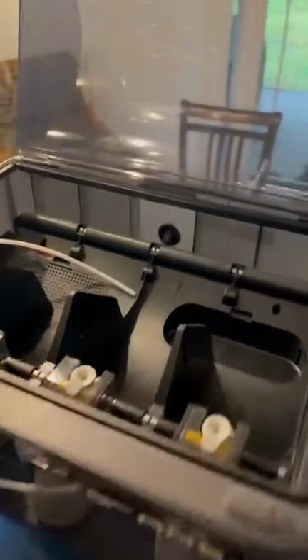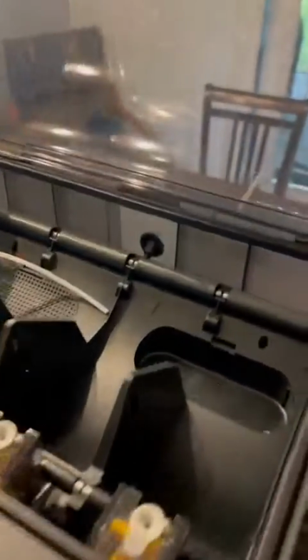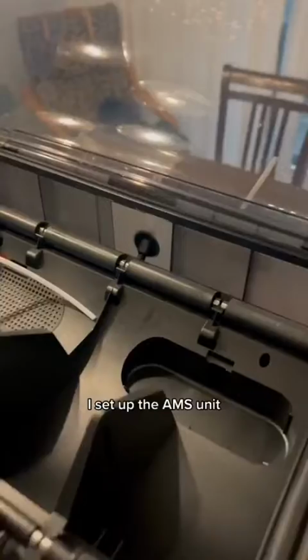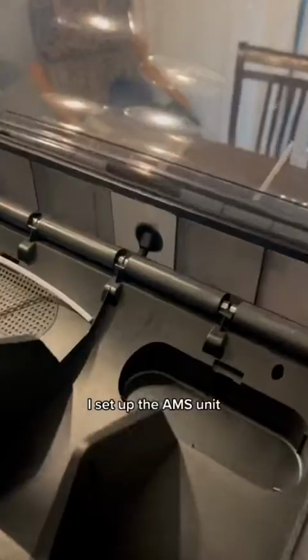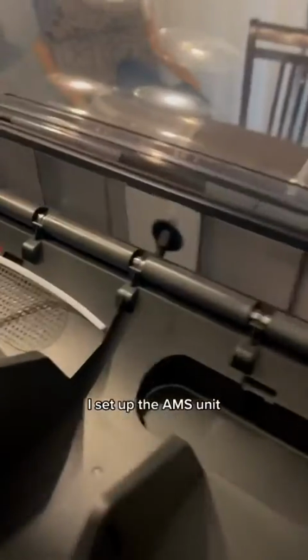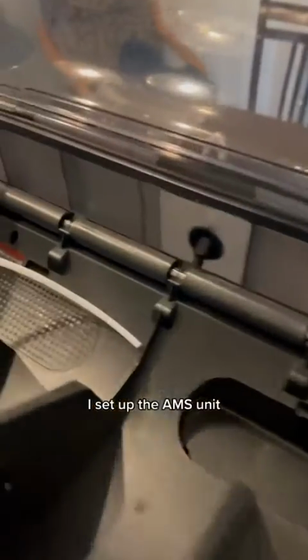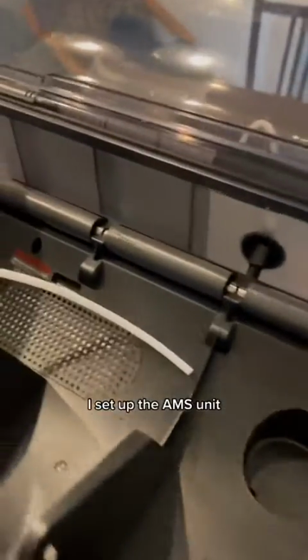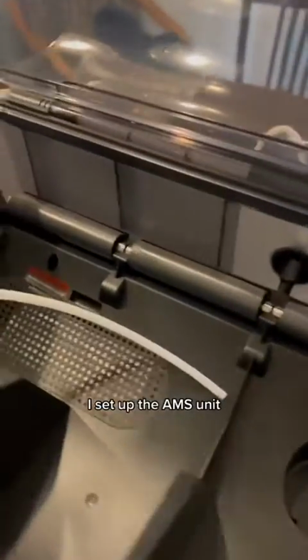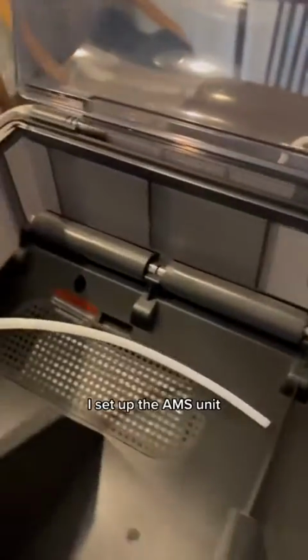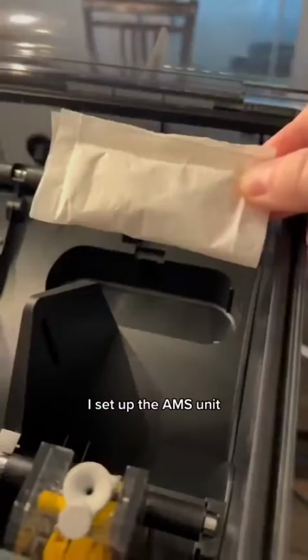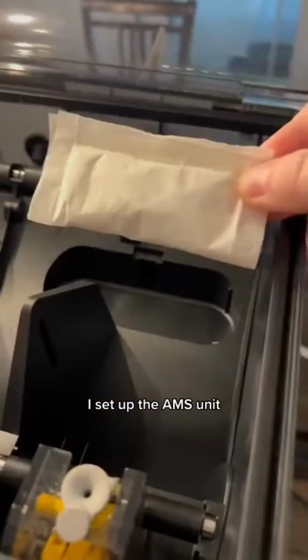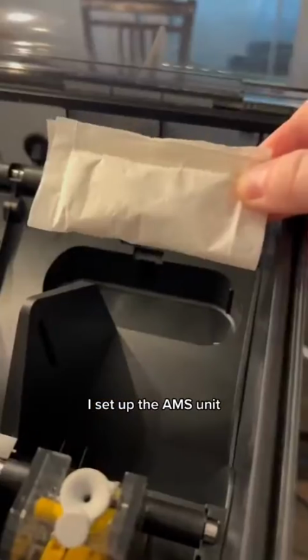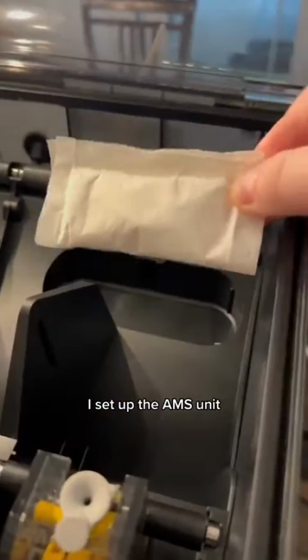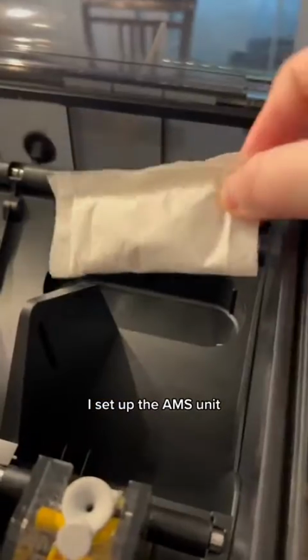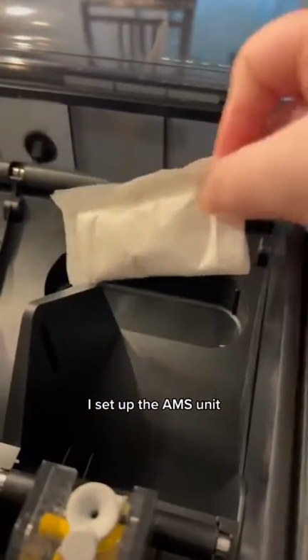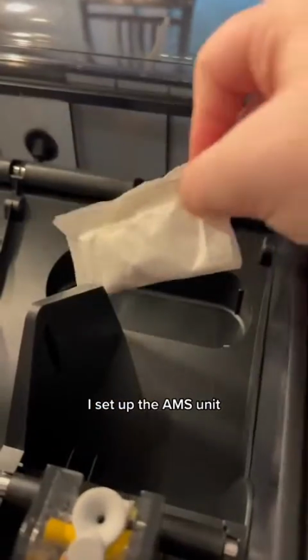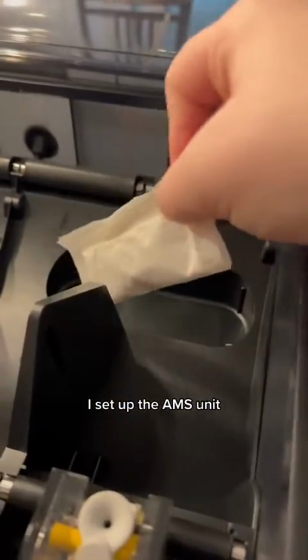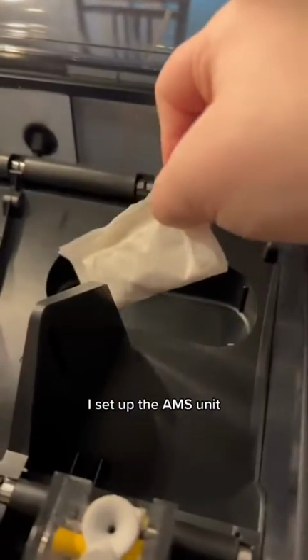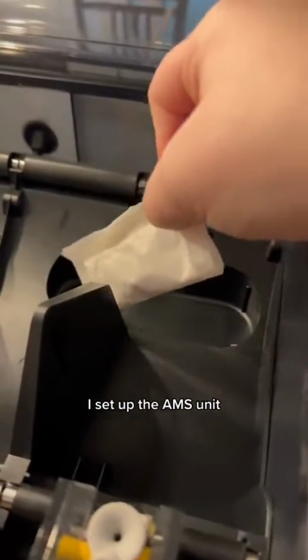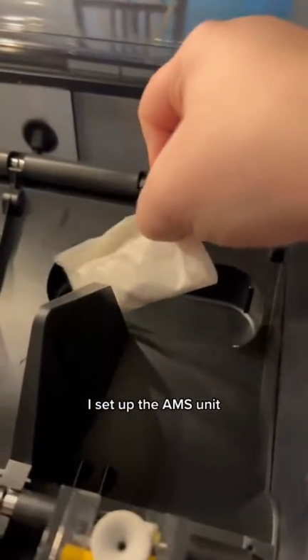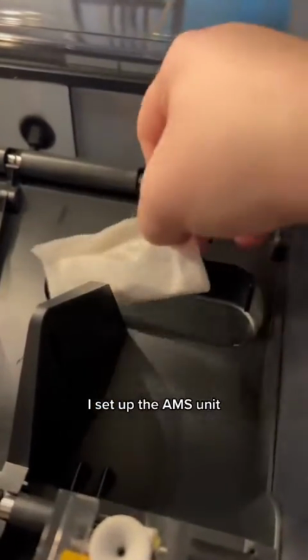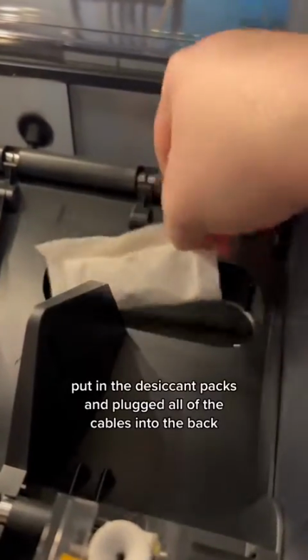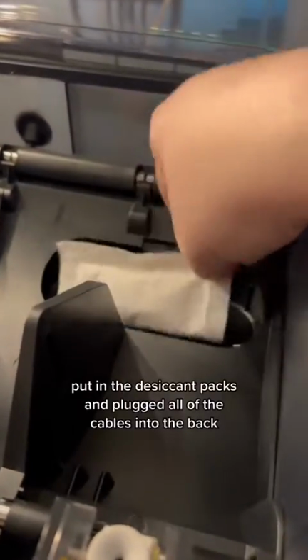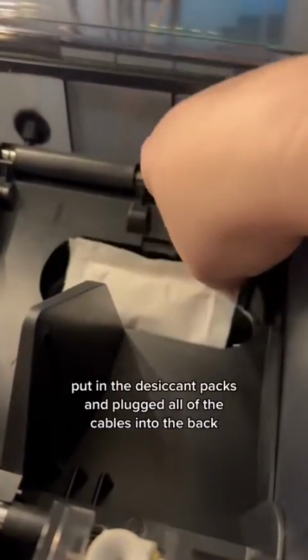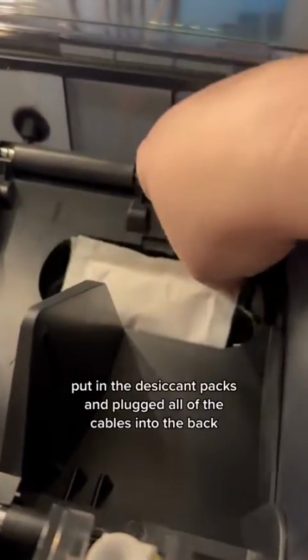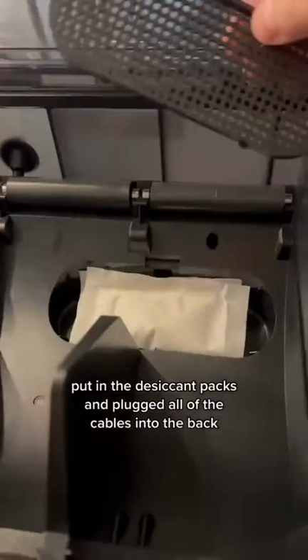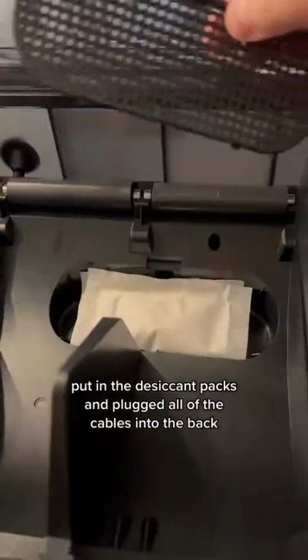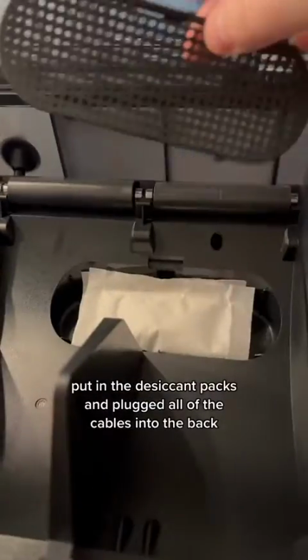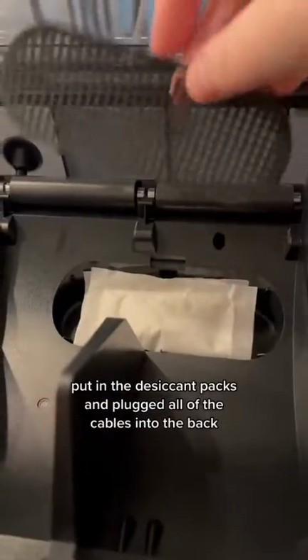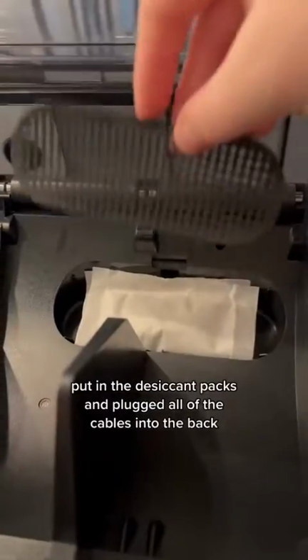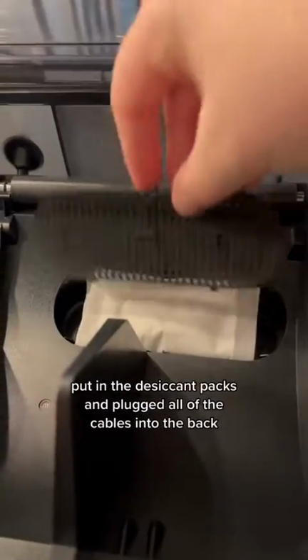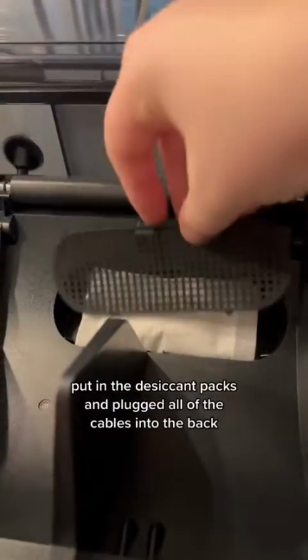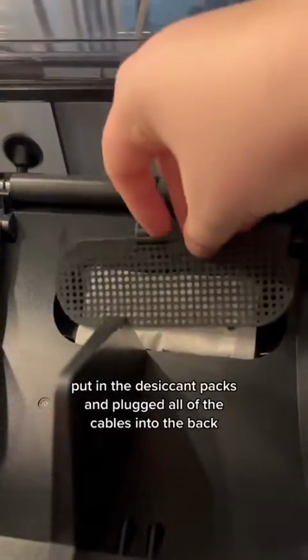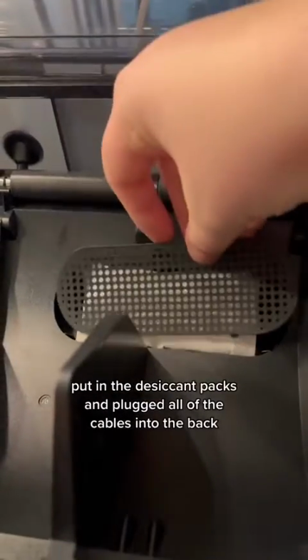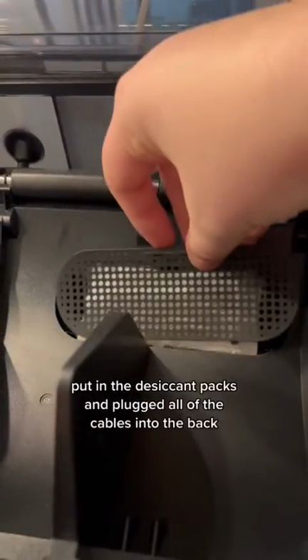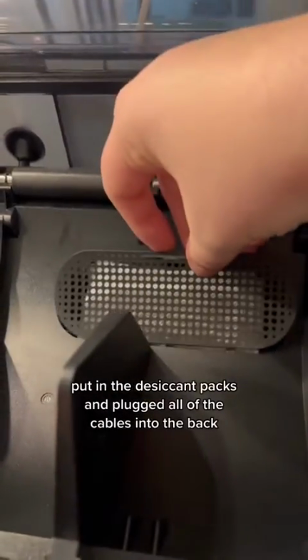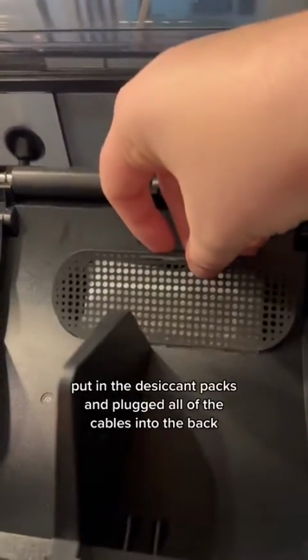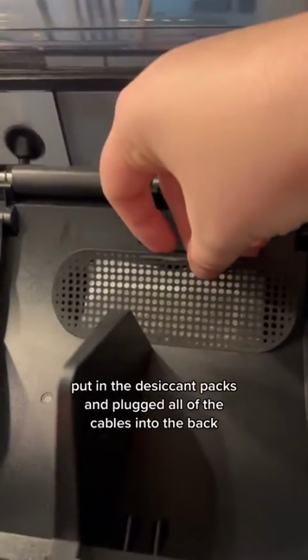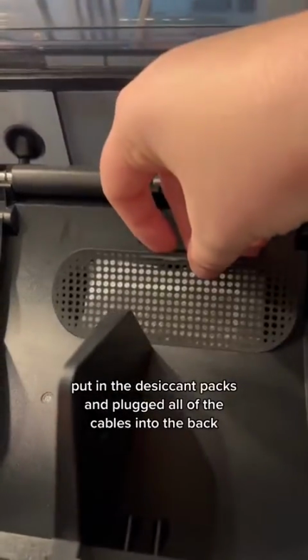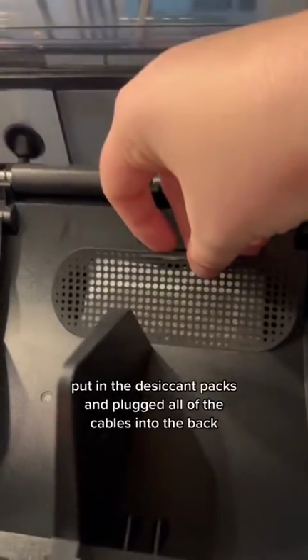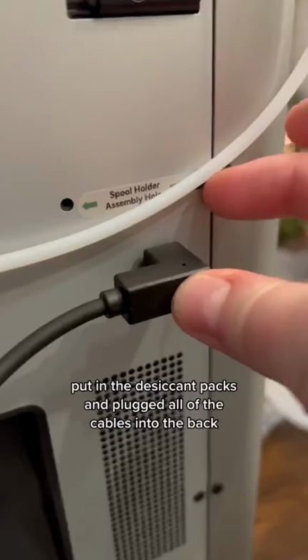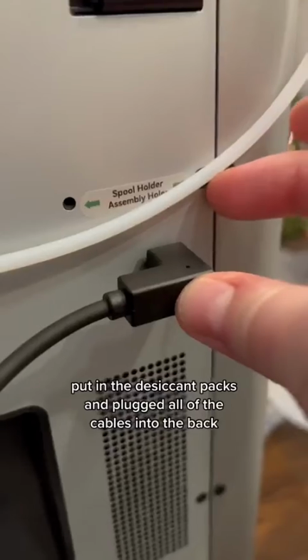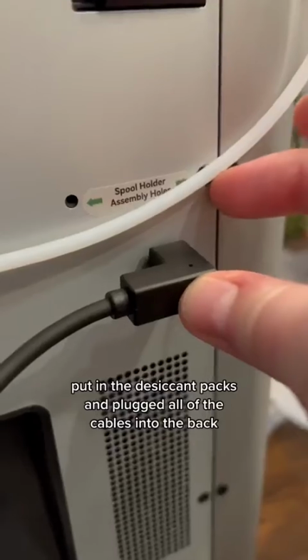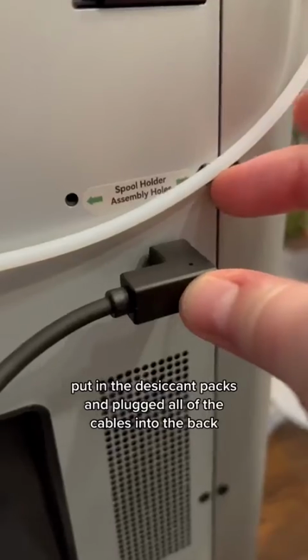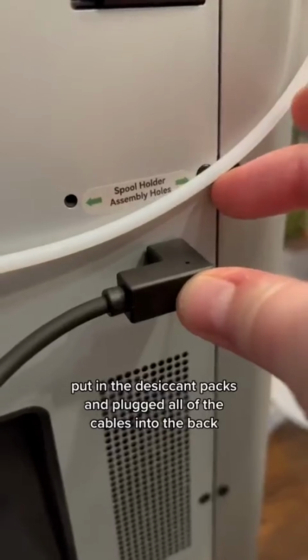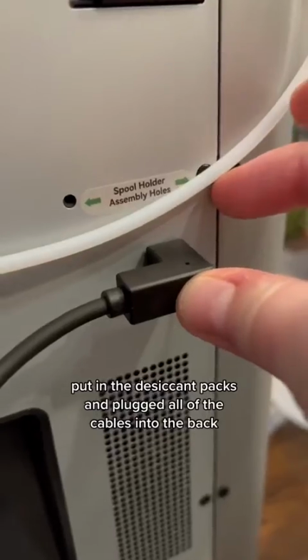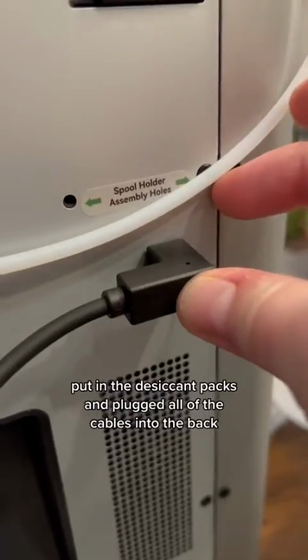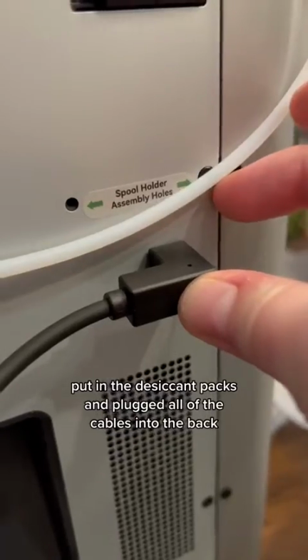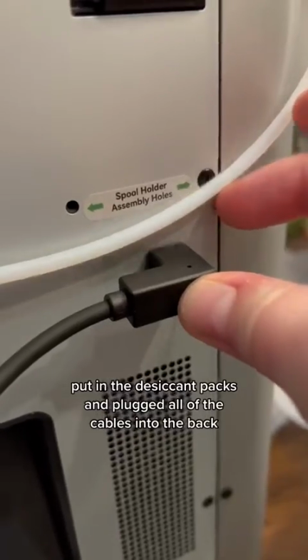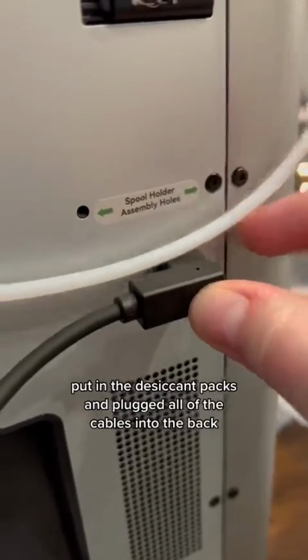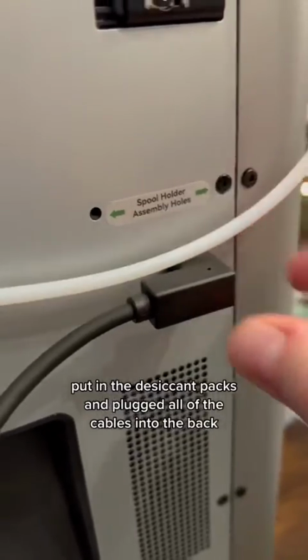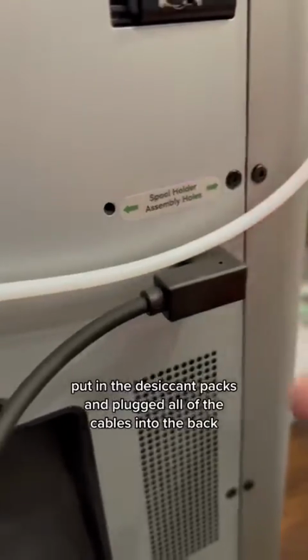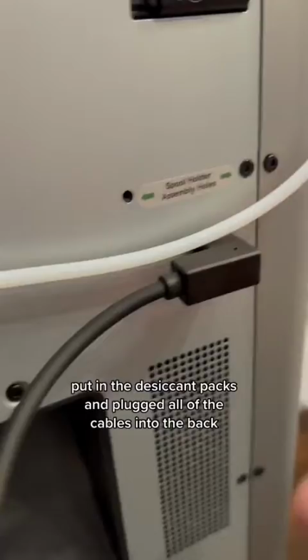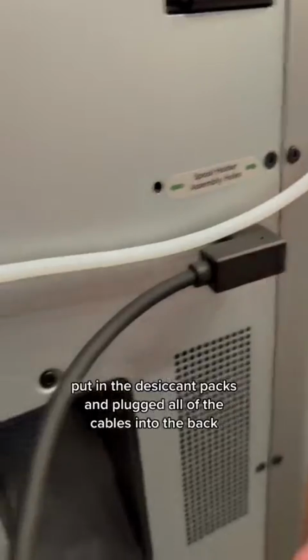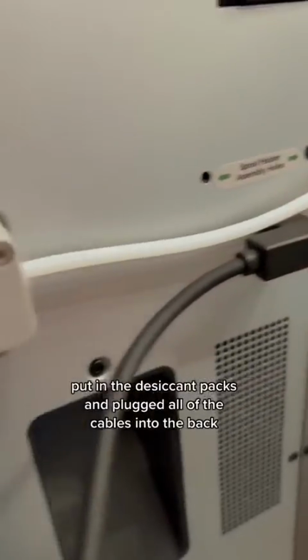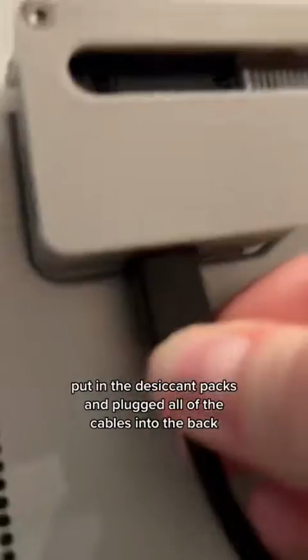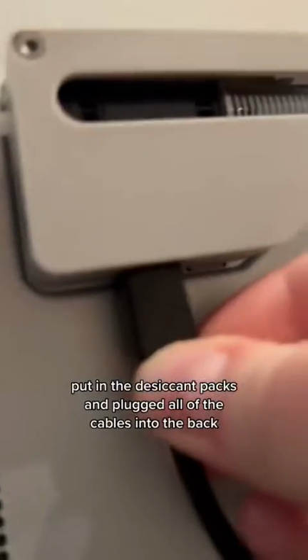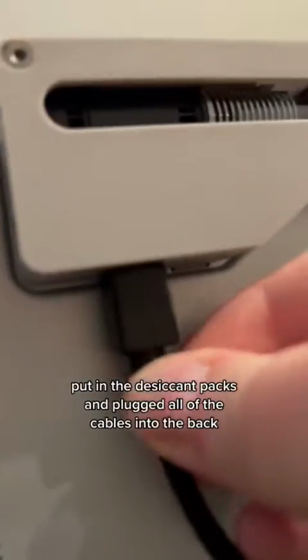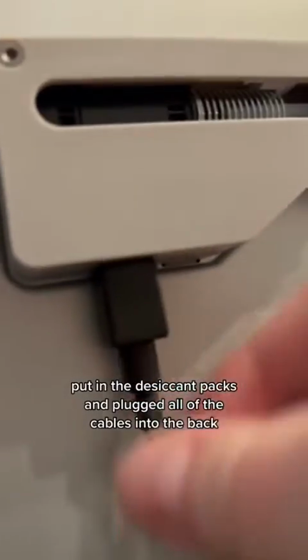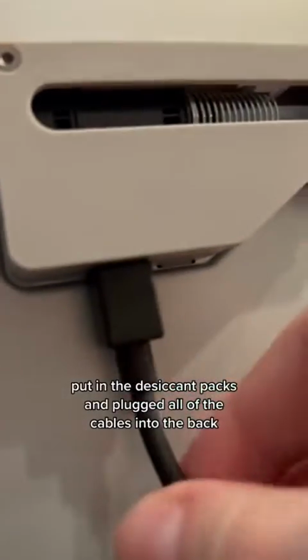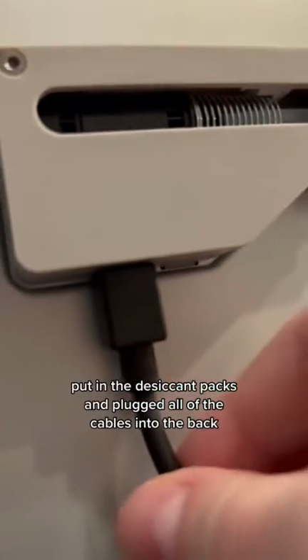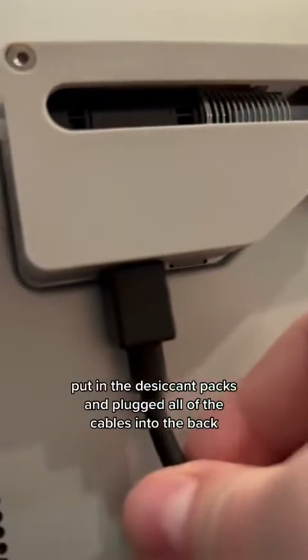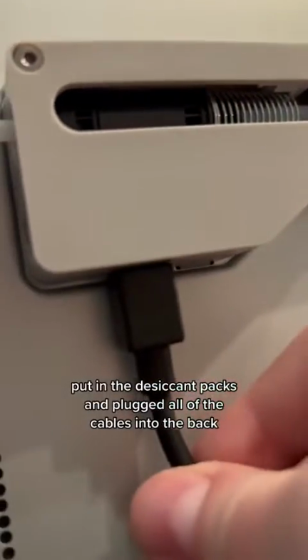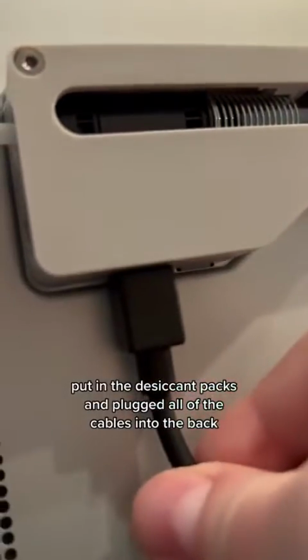I set up the AMS unit, put in the desiccant packs, and plugged all of the cables into the back.